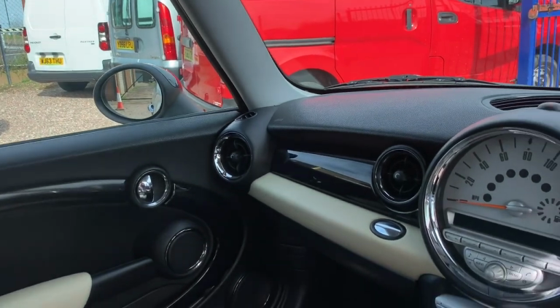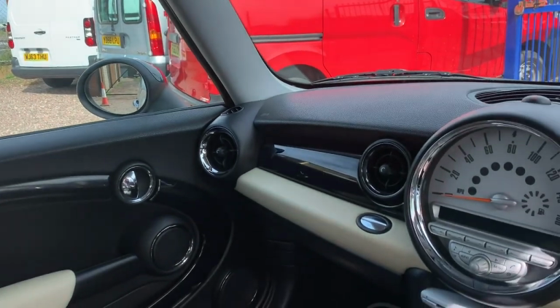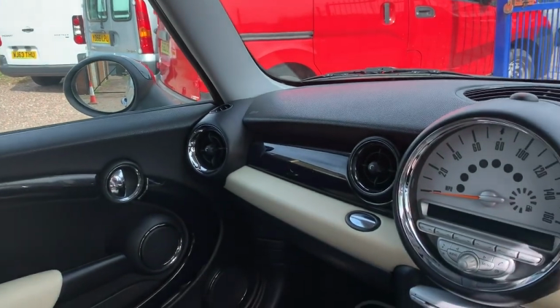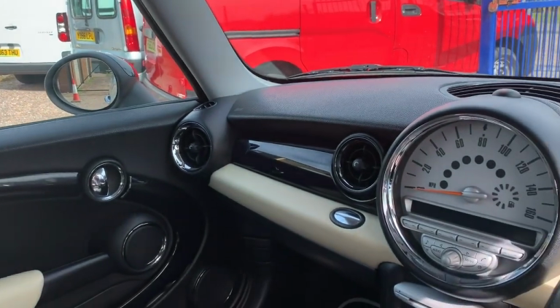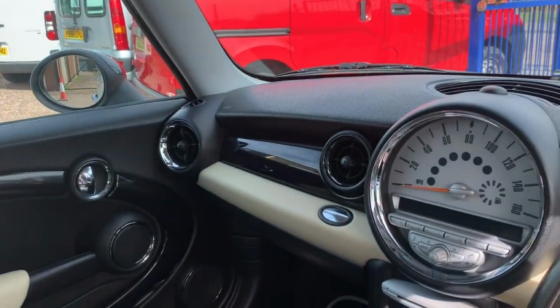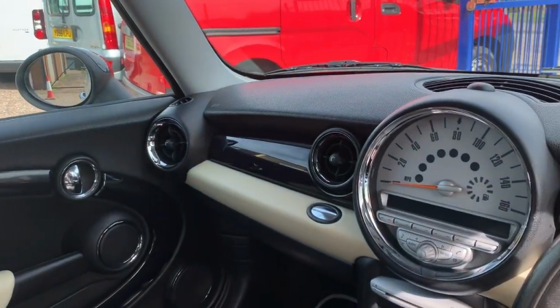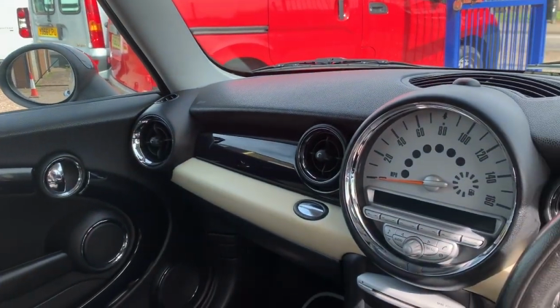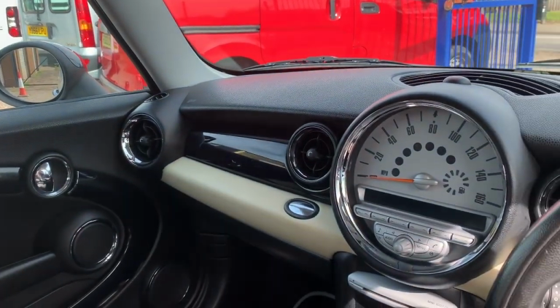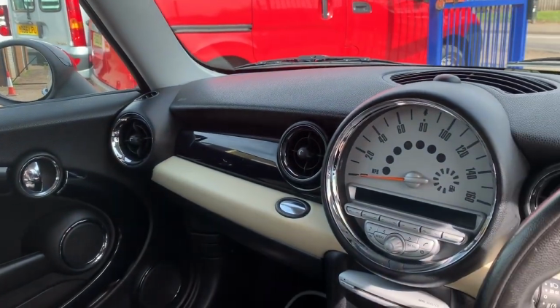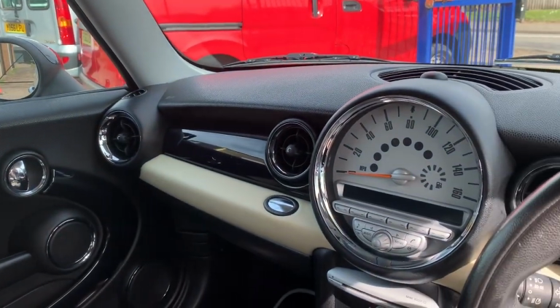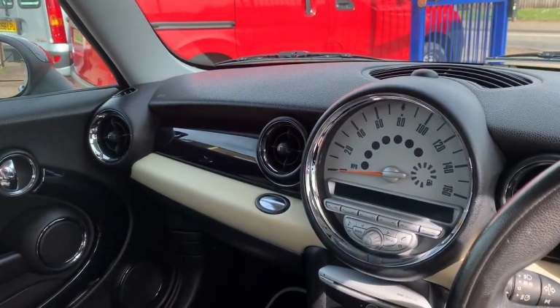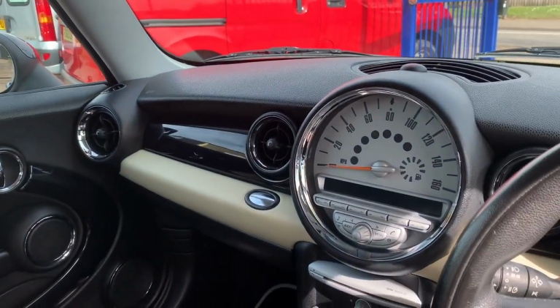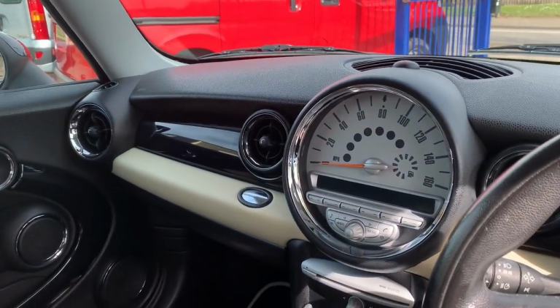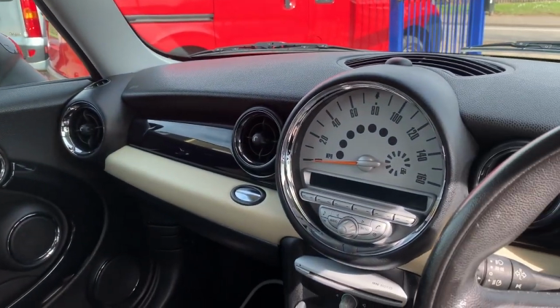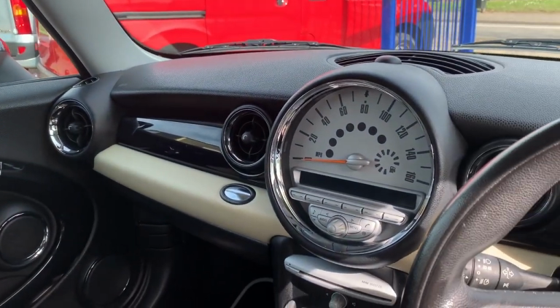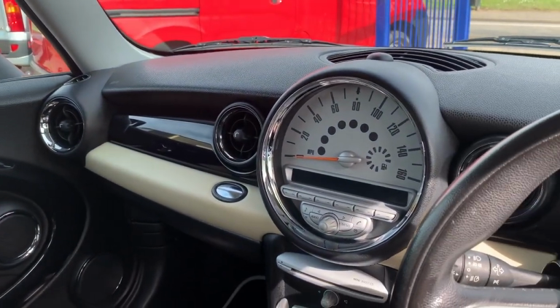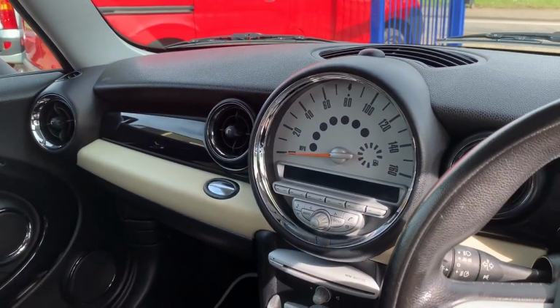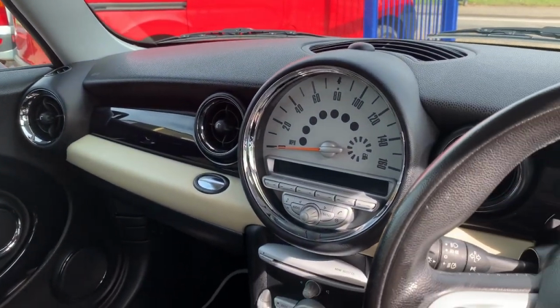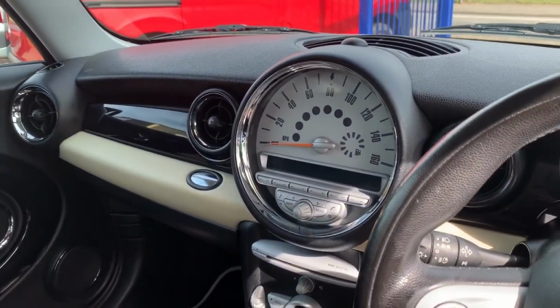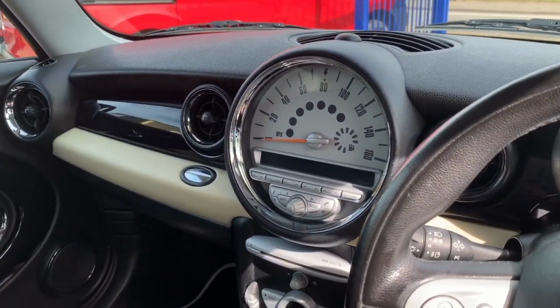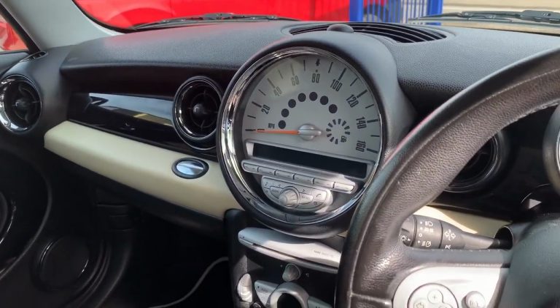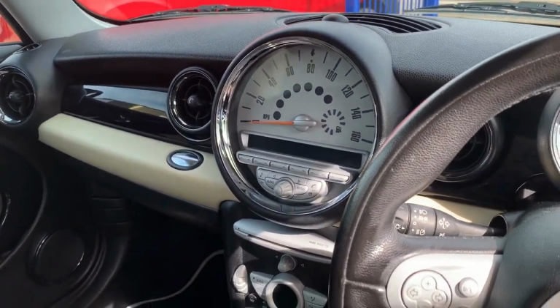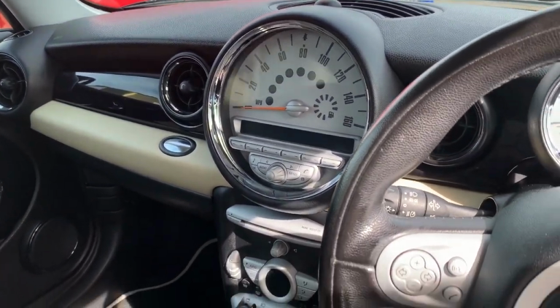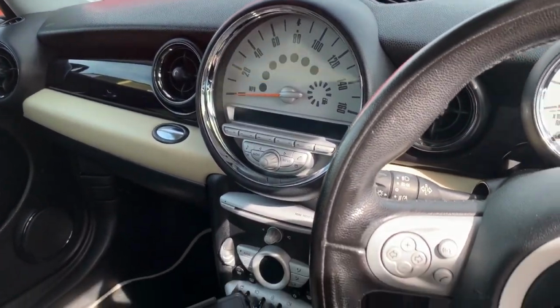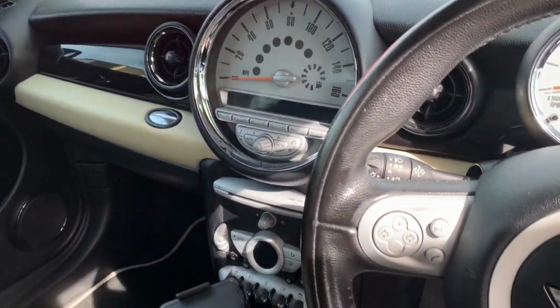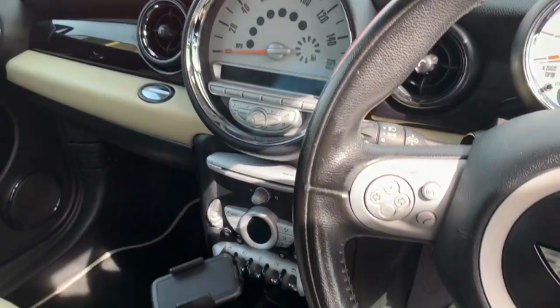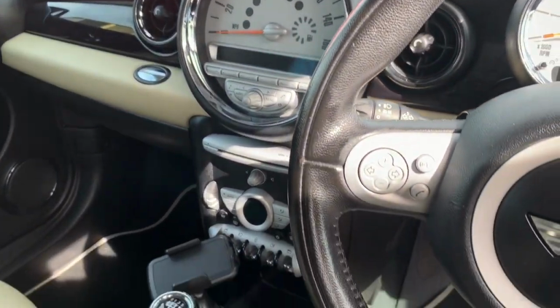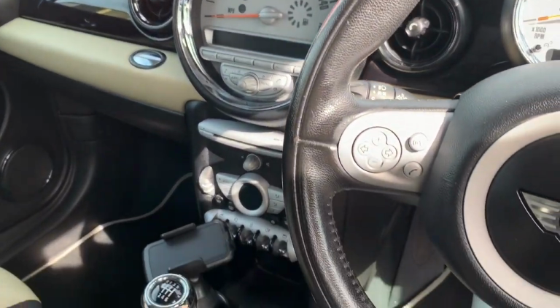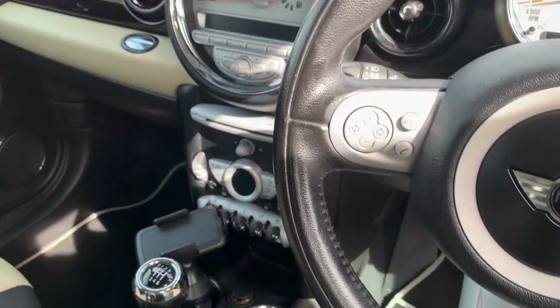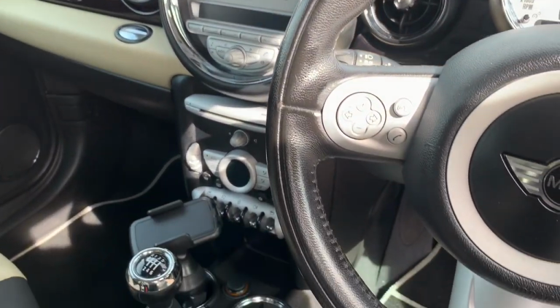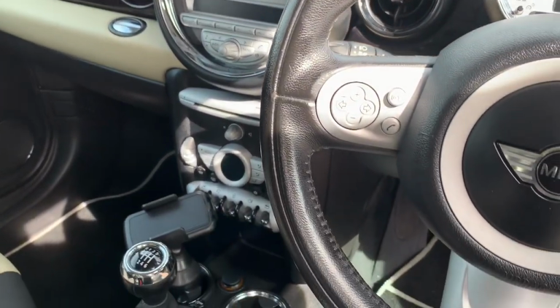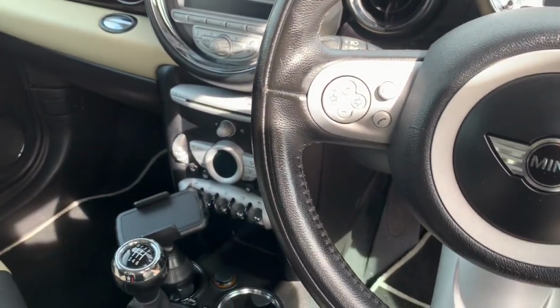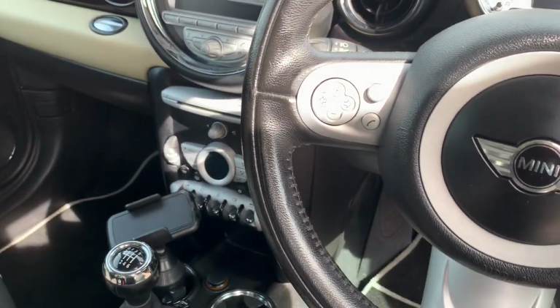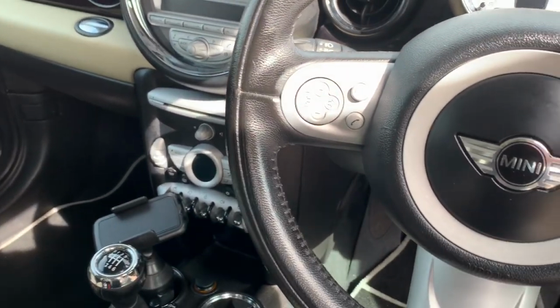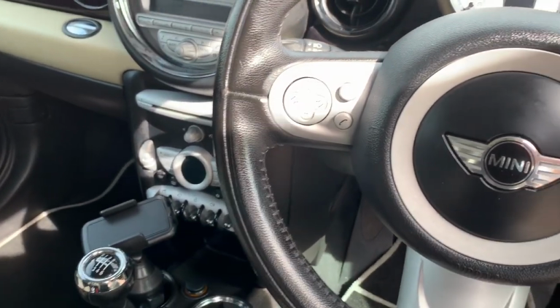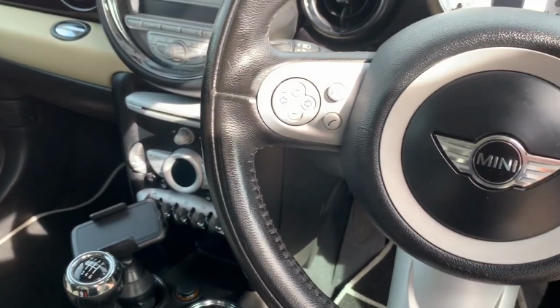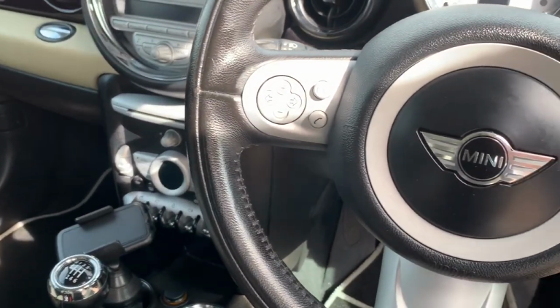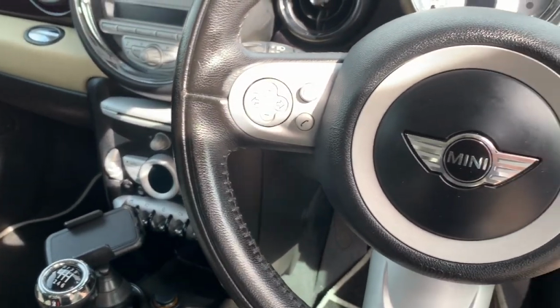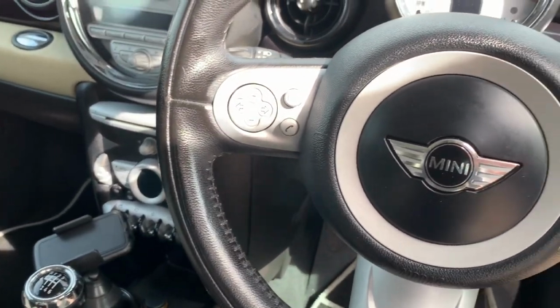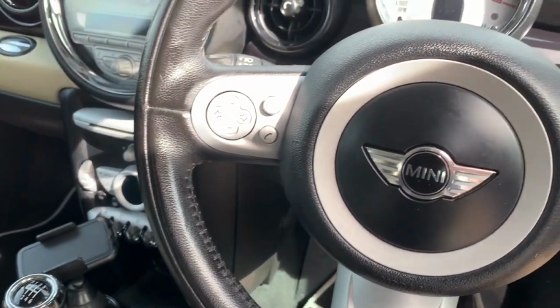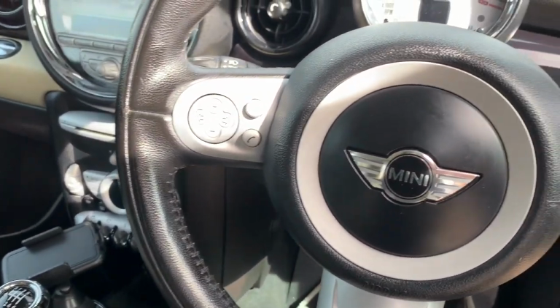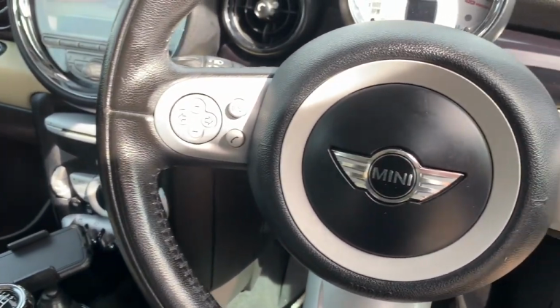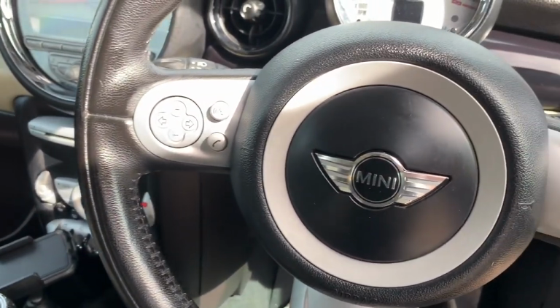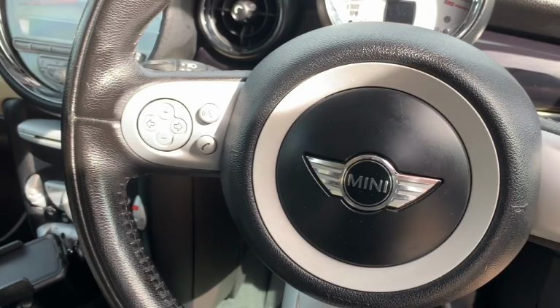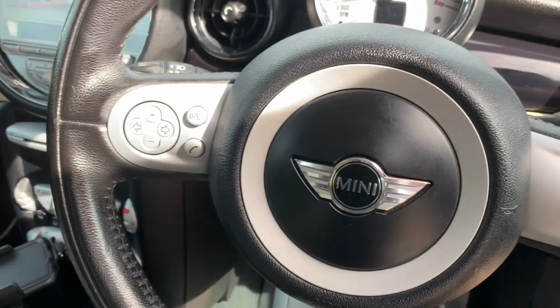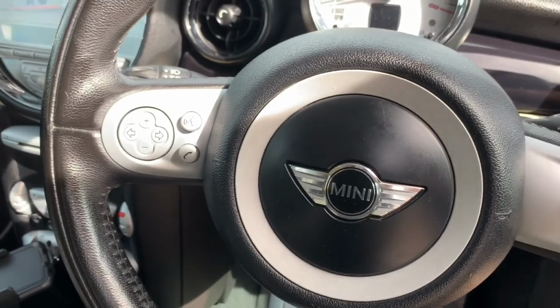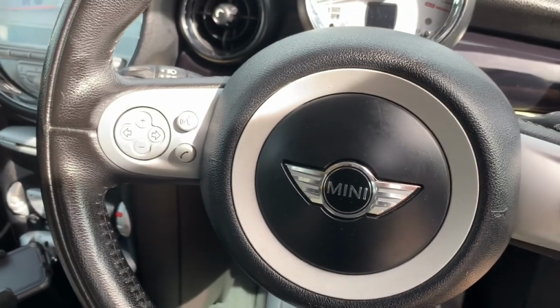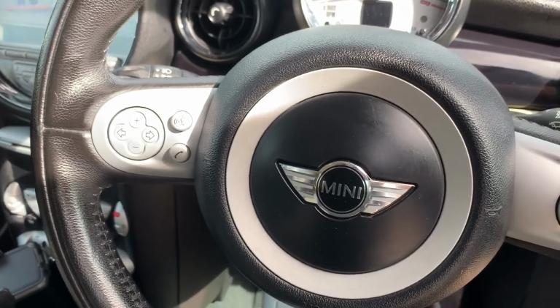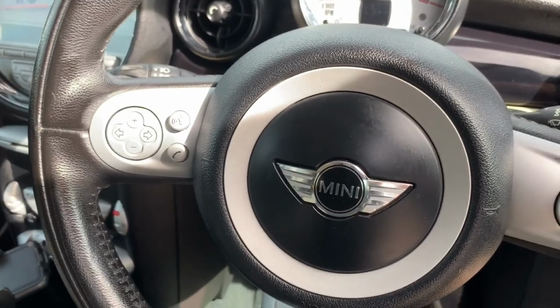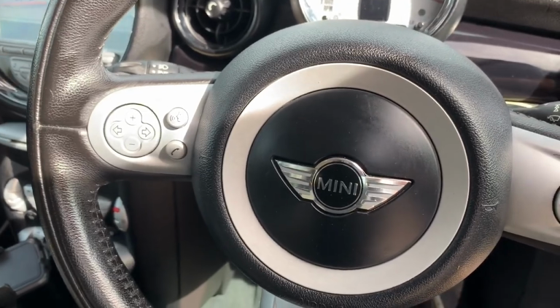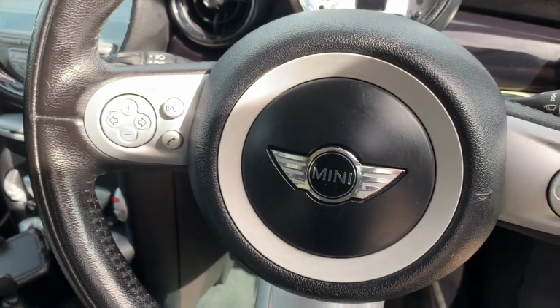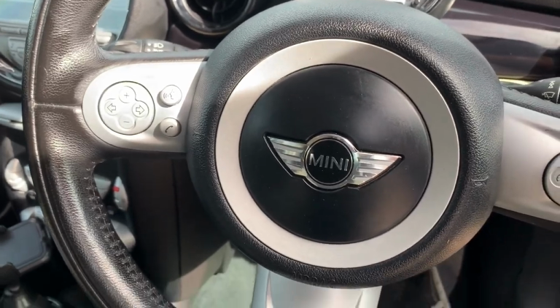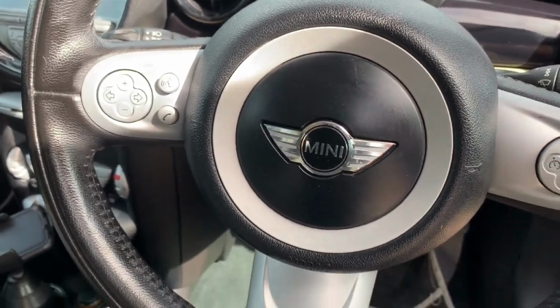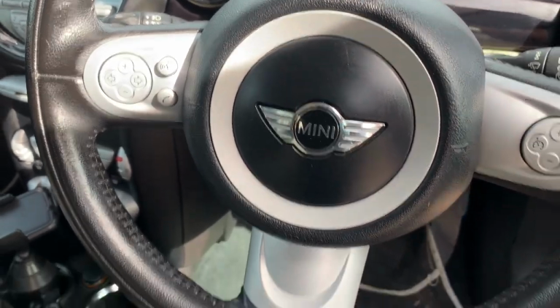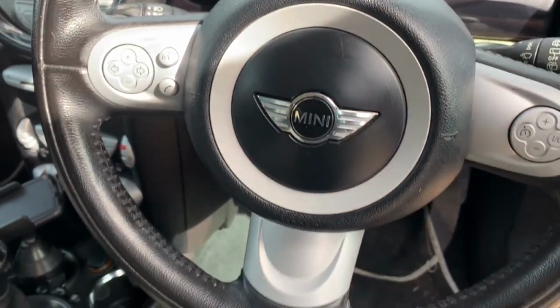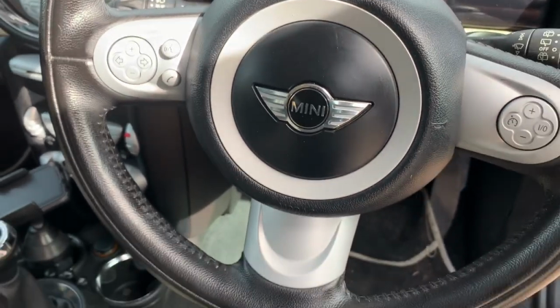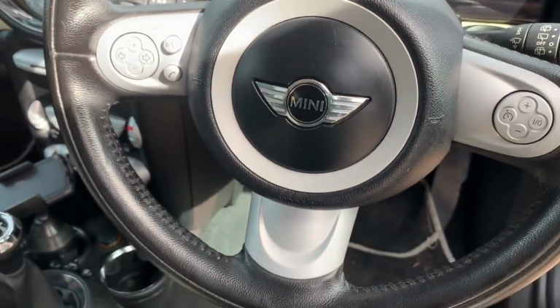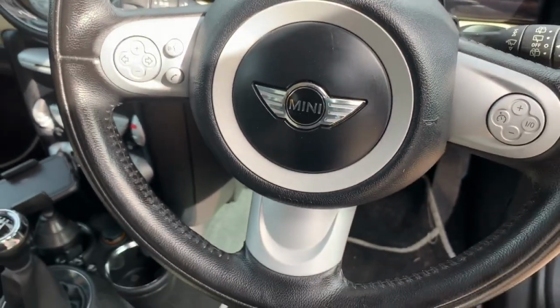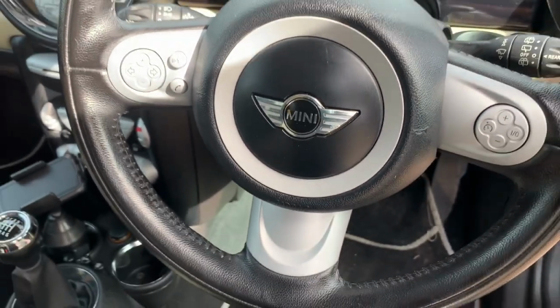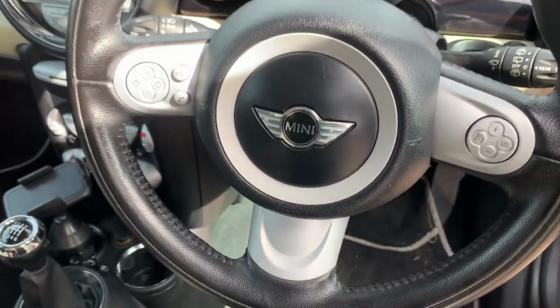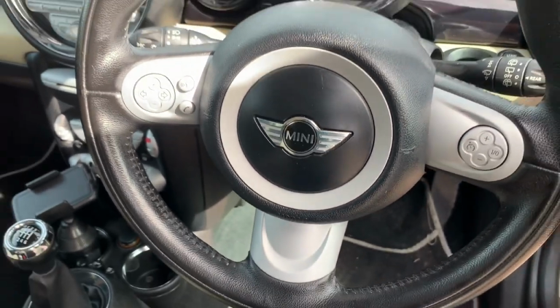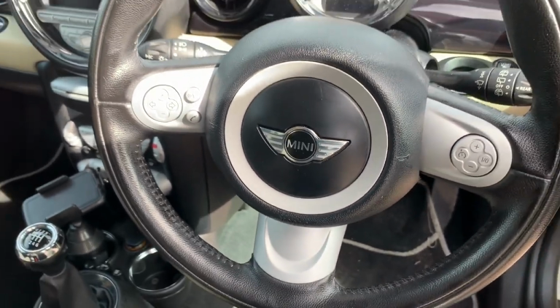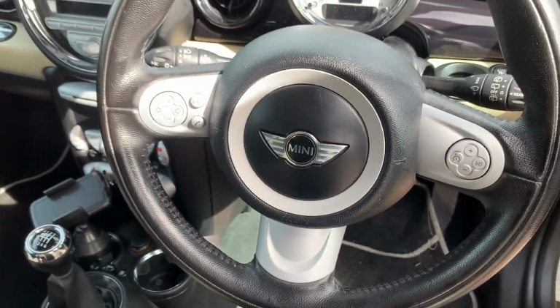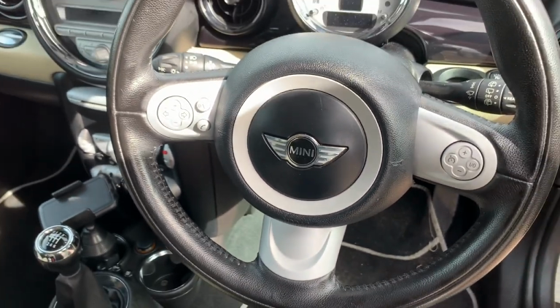The car has done 70,000 miles. Thanks for clicking on the link — I look forward to your inquiry.